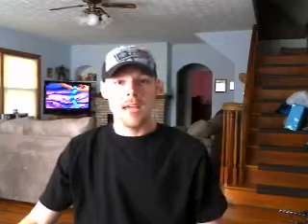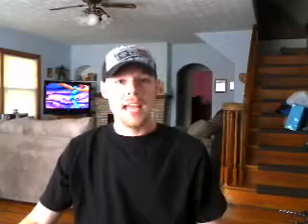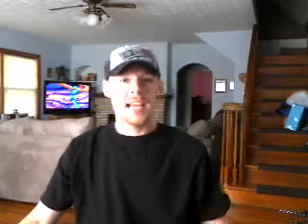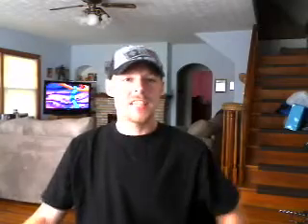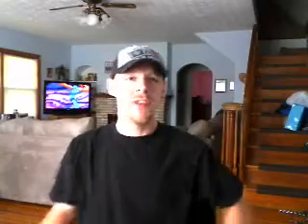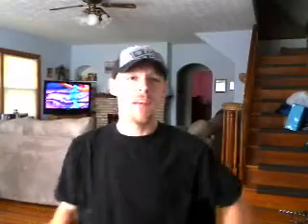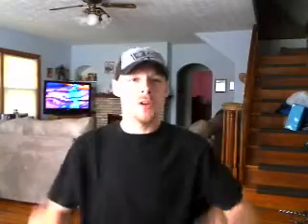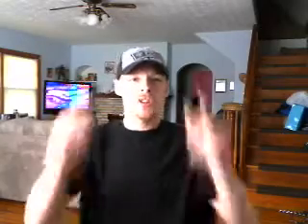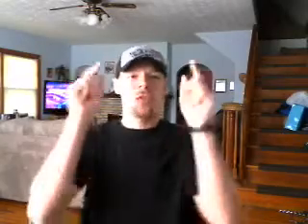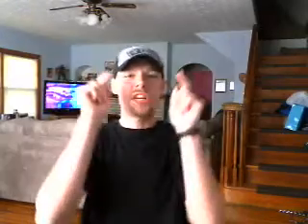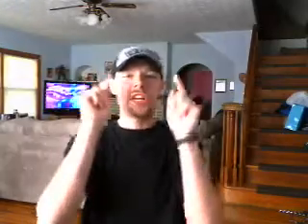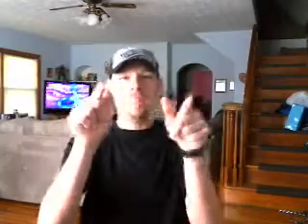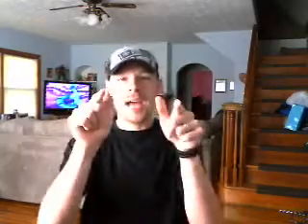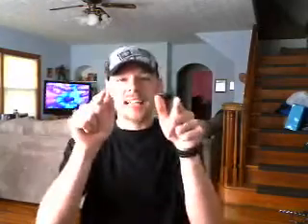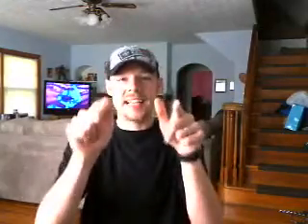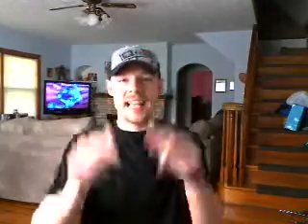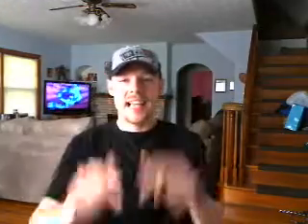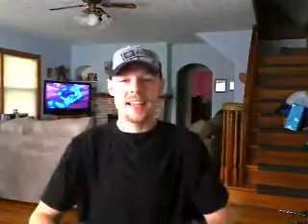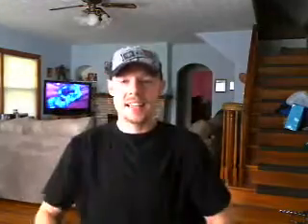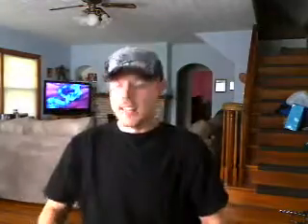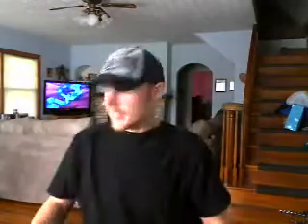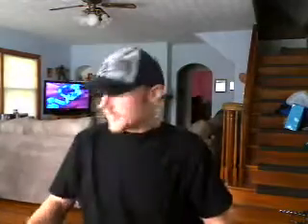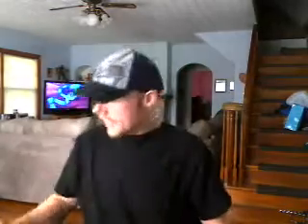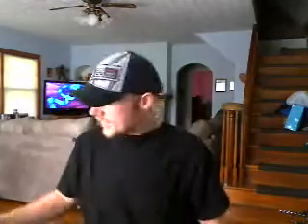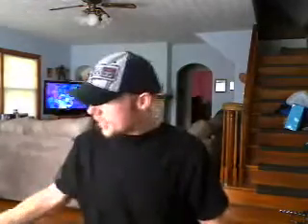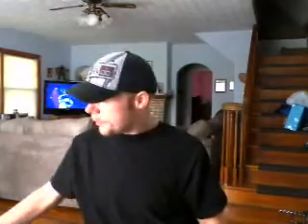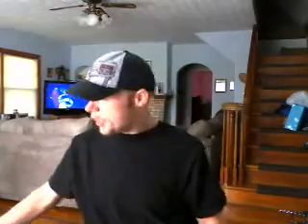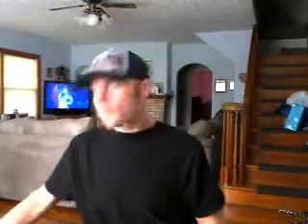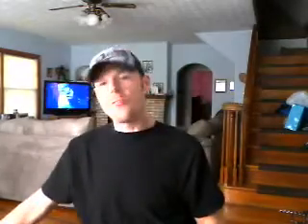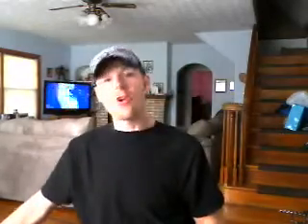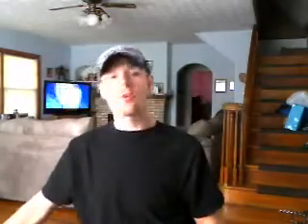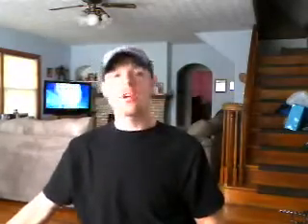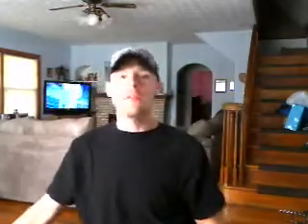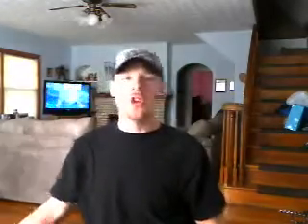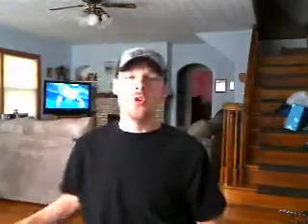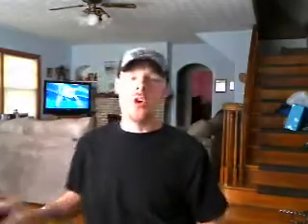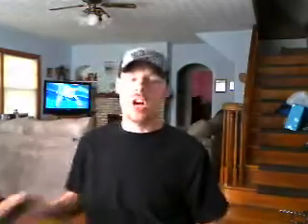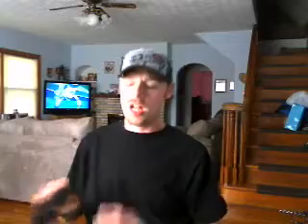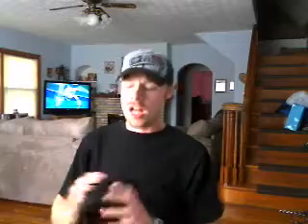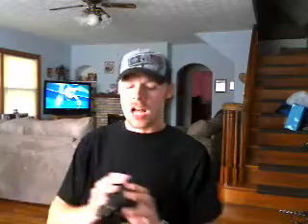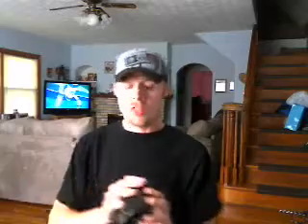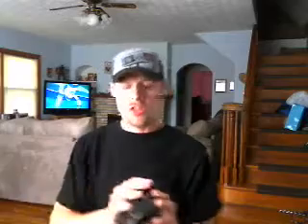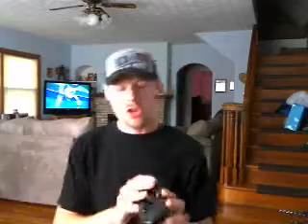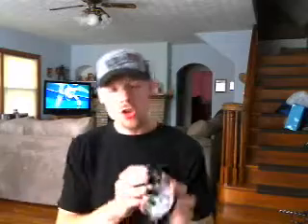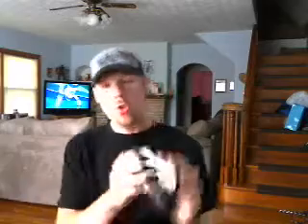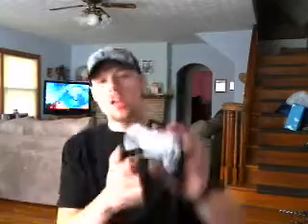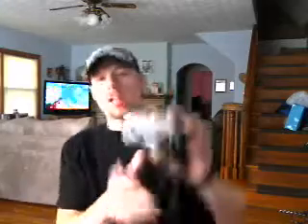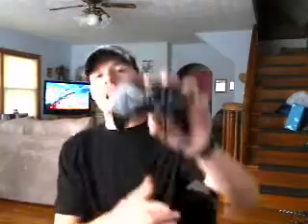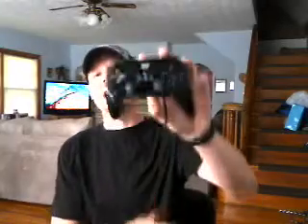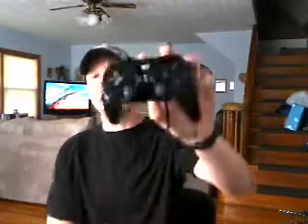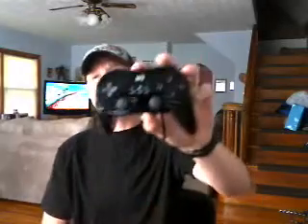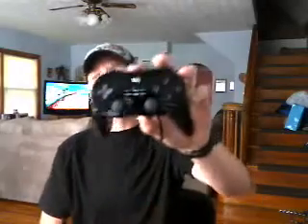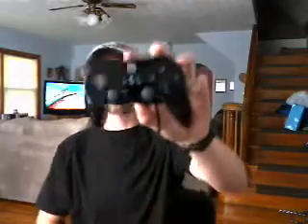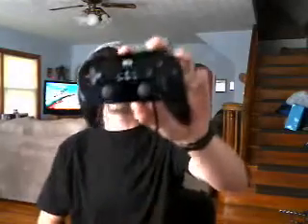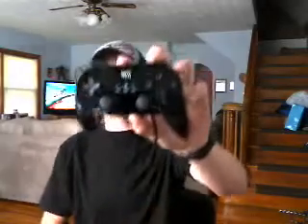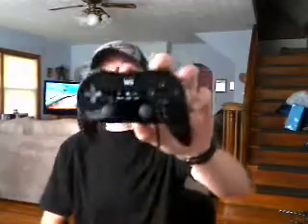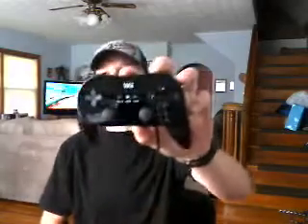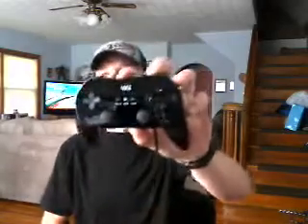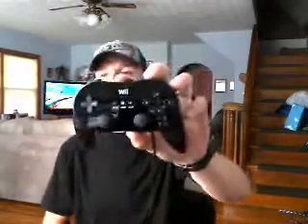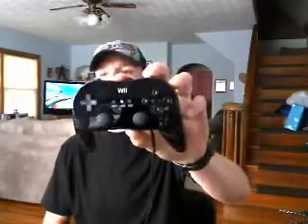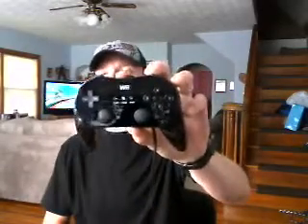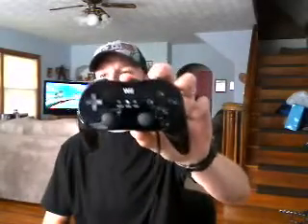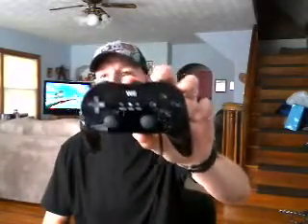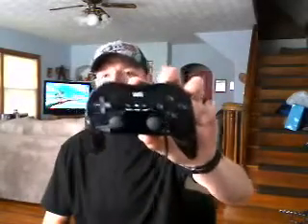Hey guys, it's VanMirror20 back again. Today's going to be a full review on the new Classic Controller Pro.